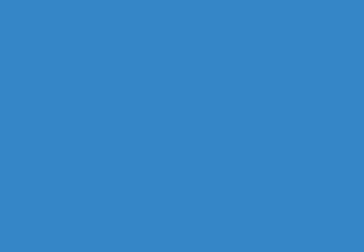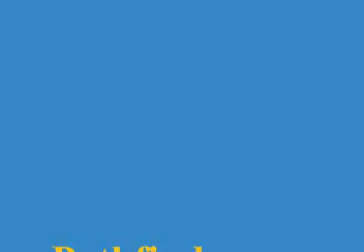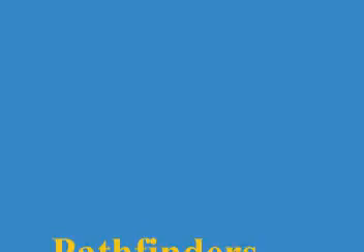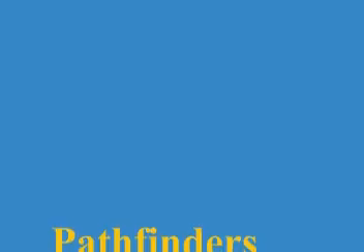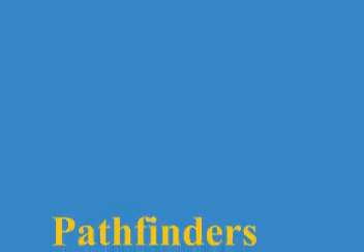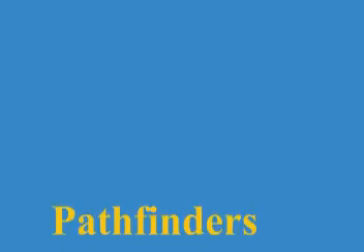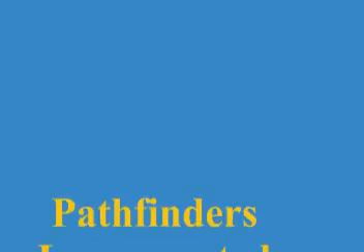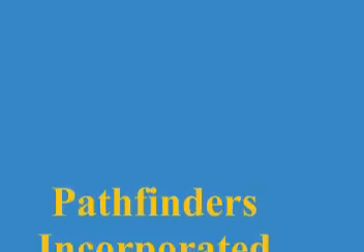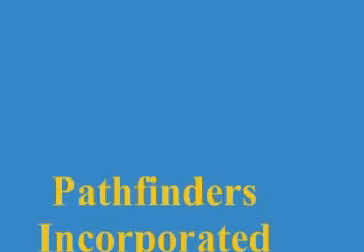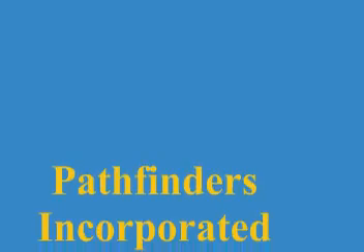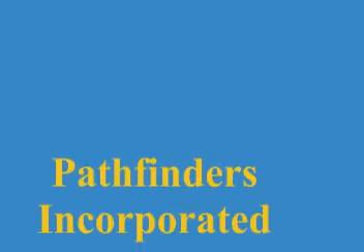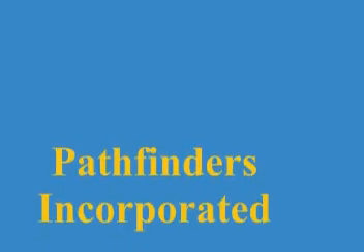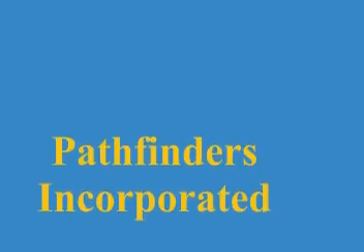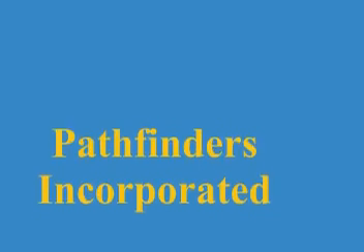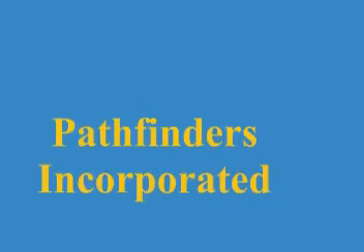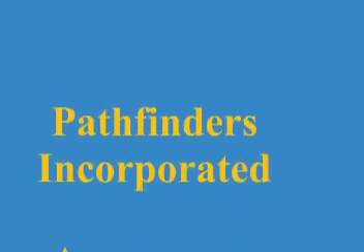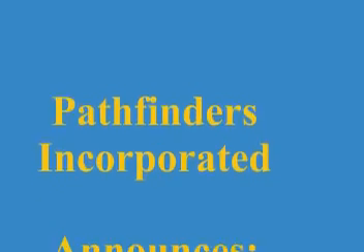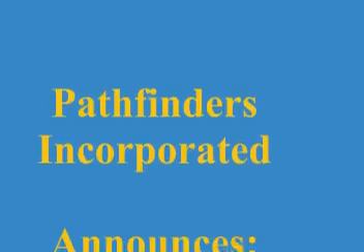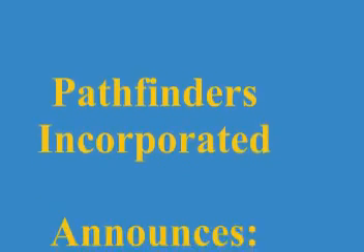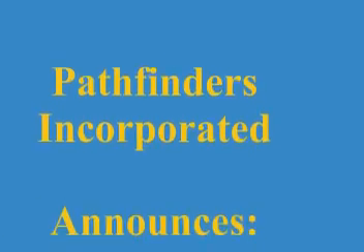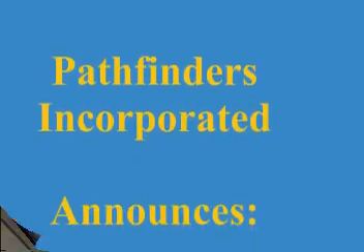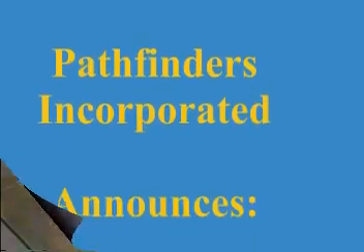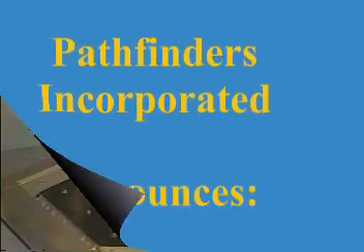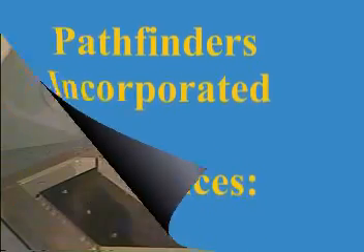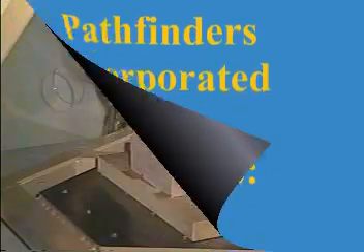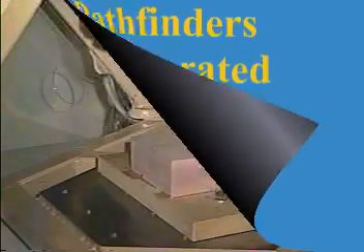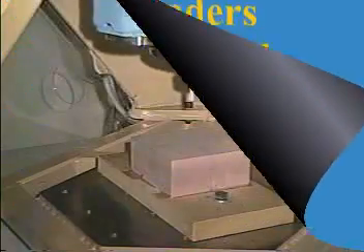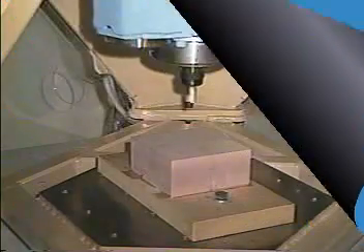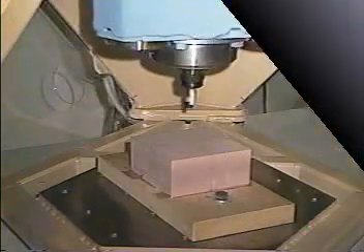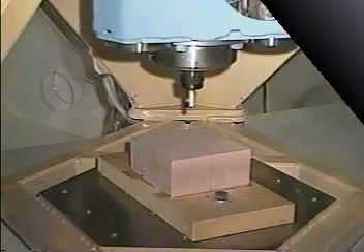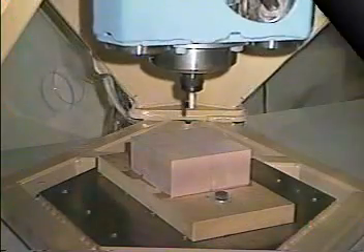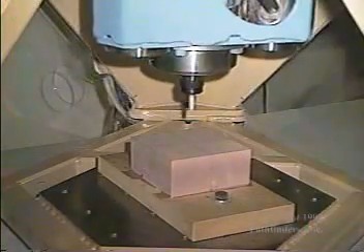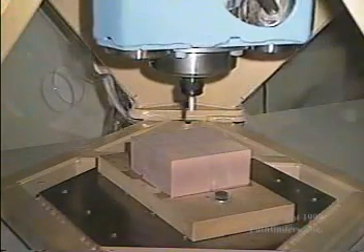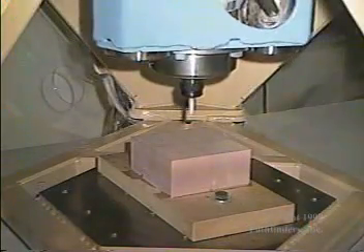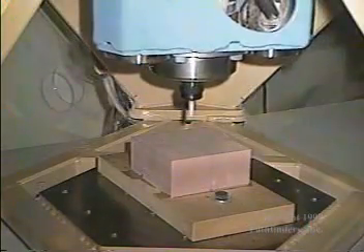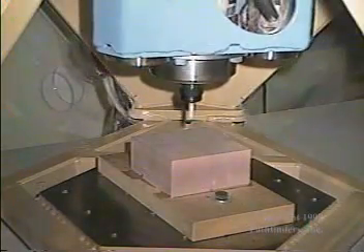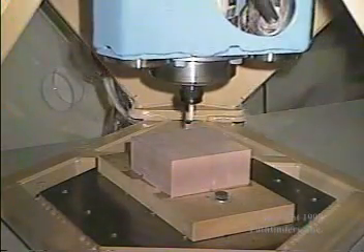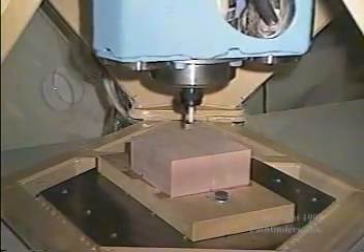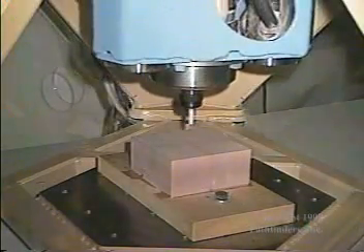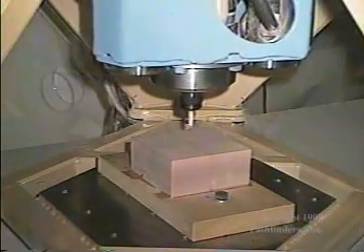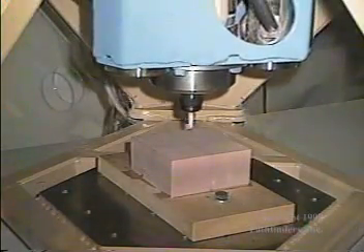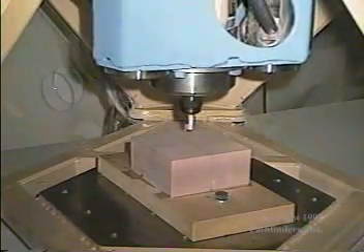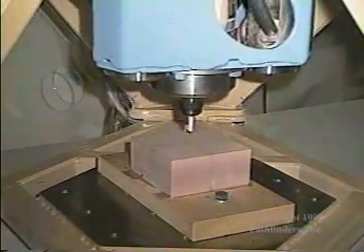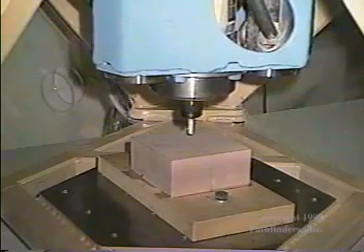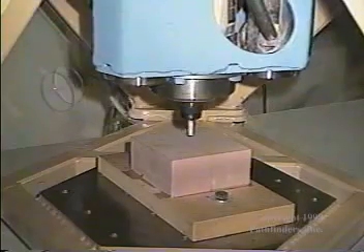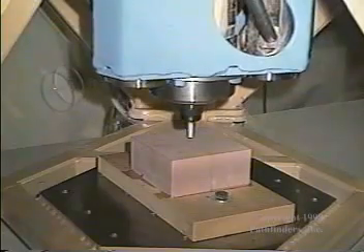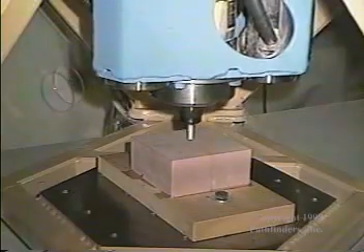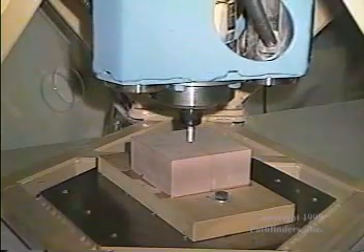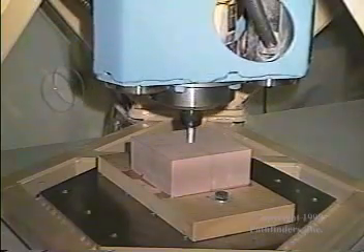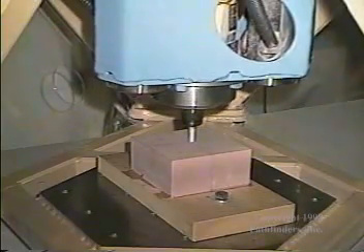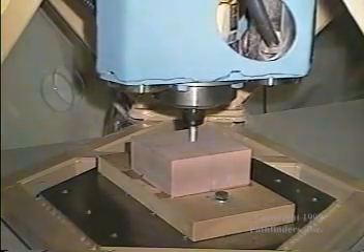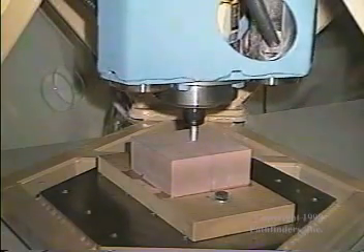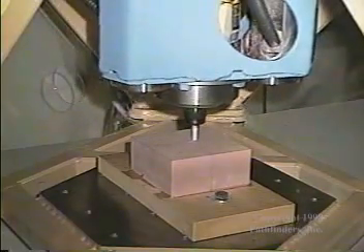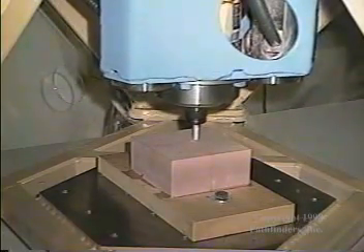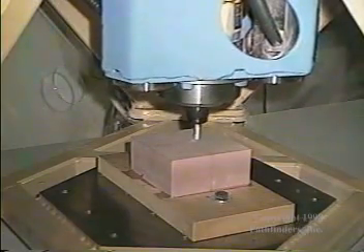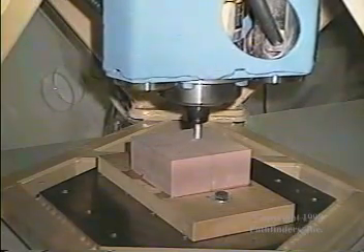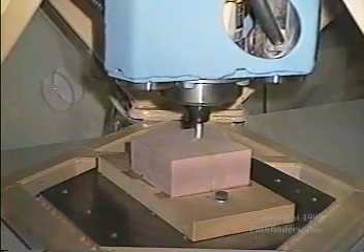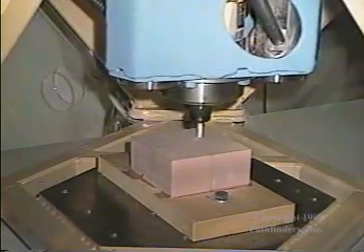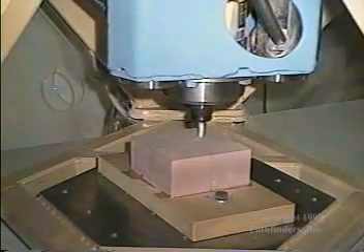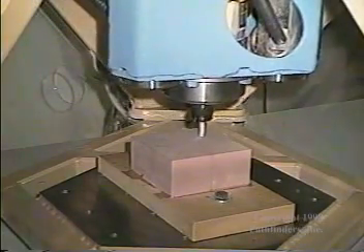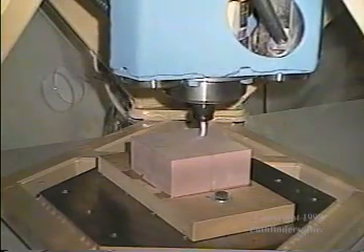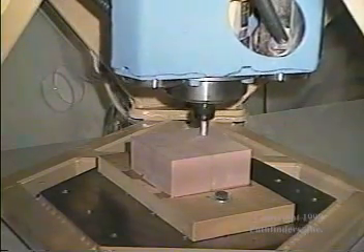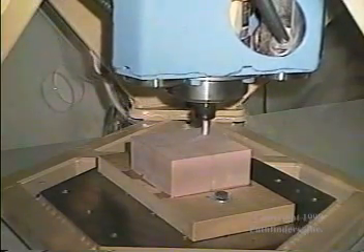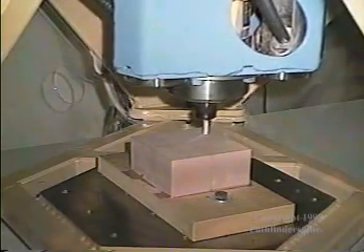Pathfinders proudly announces the introduction of Hex Vantage, a revolutionary new machine tool with many unique features.